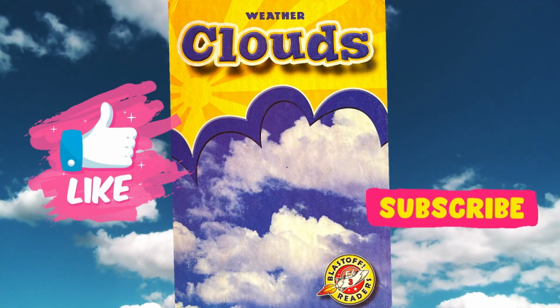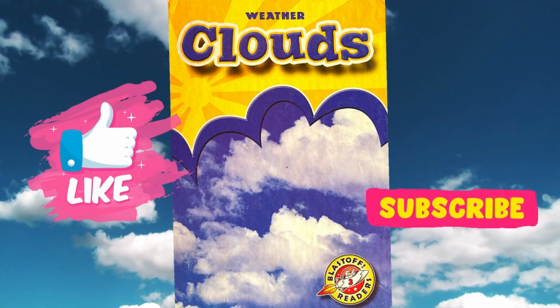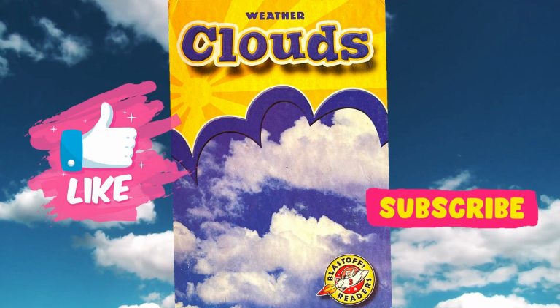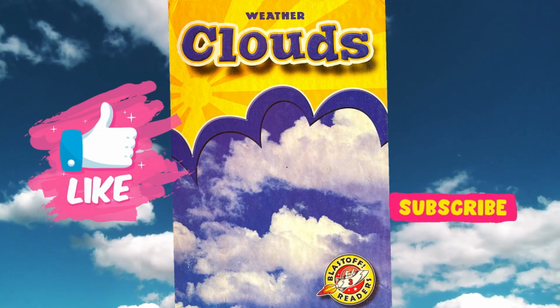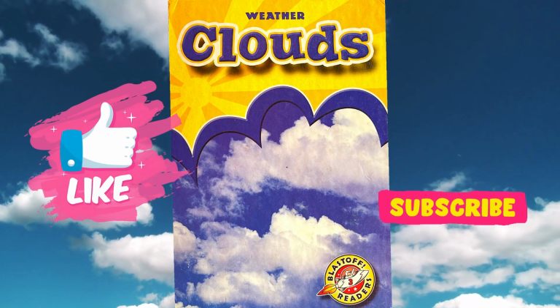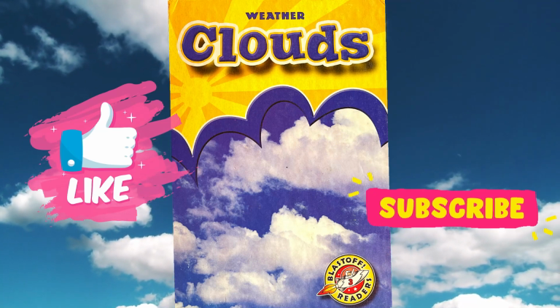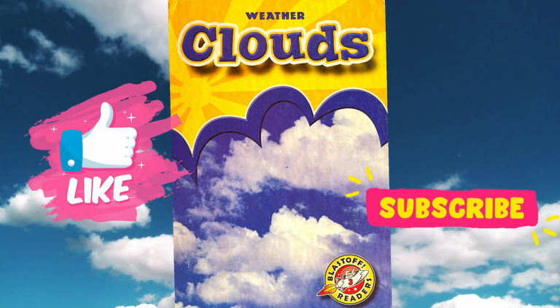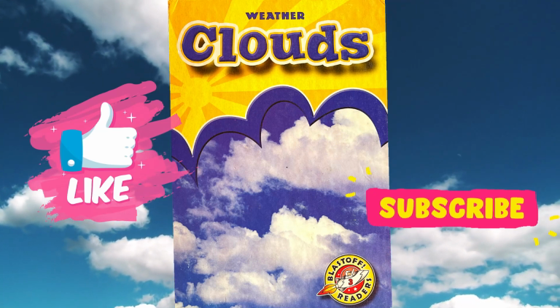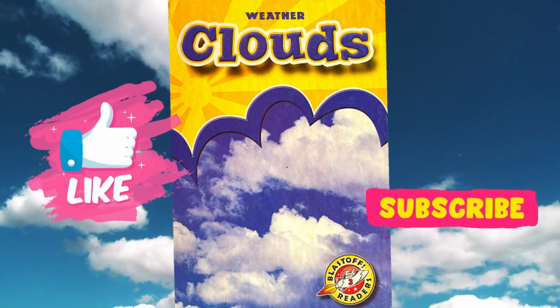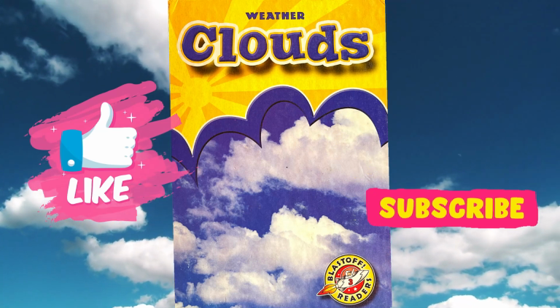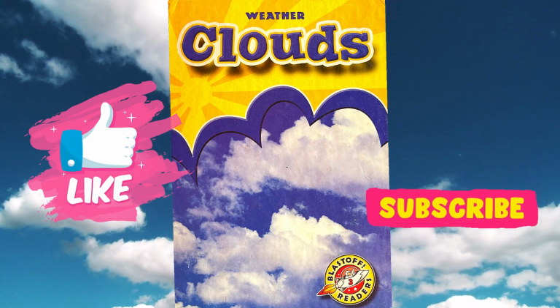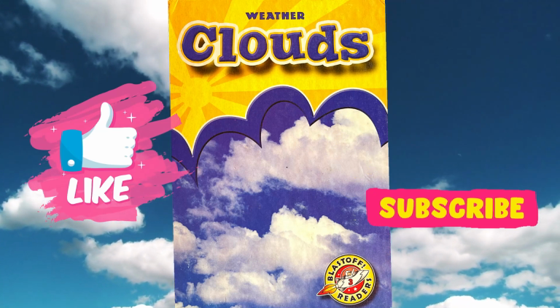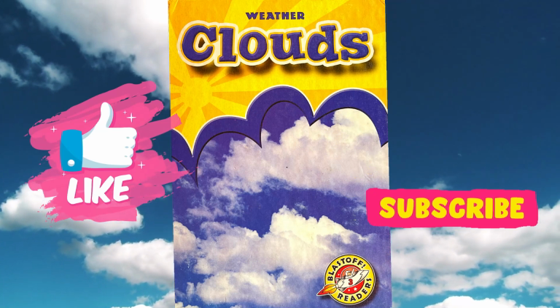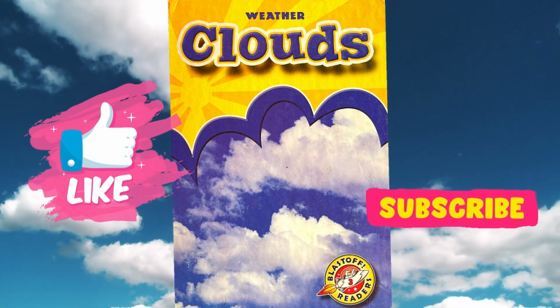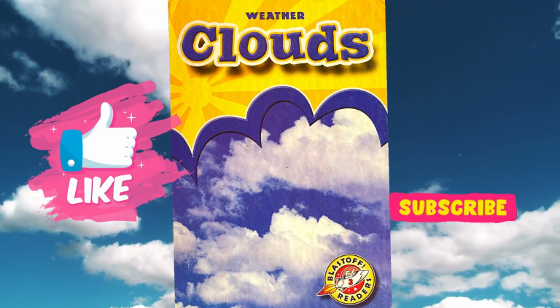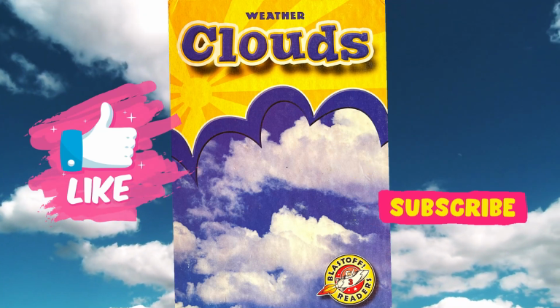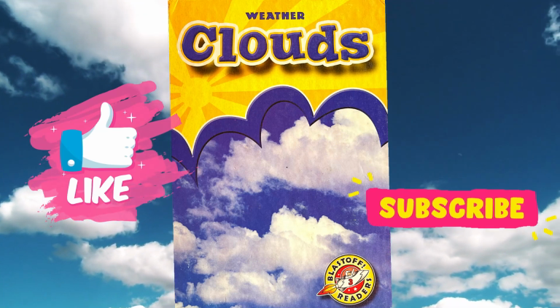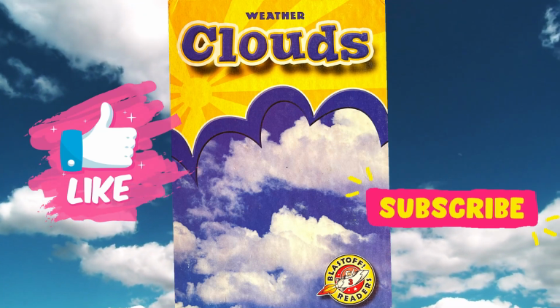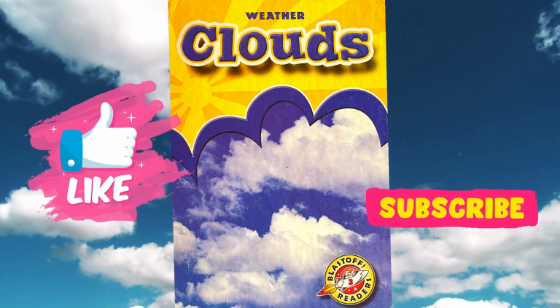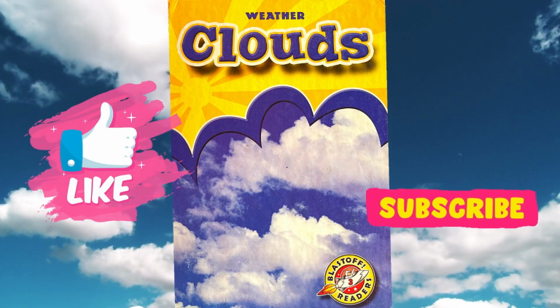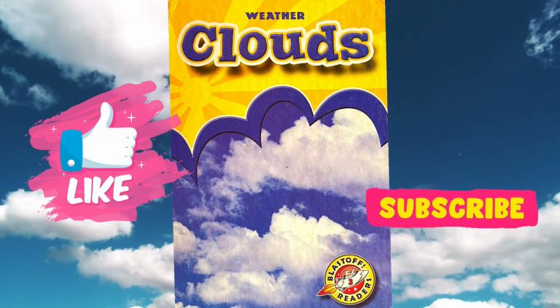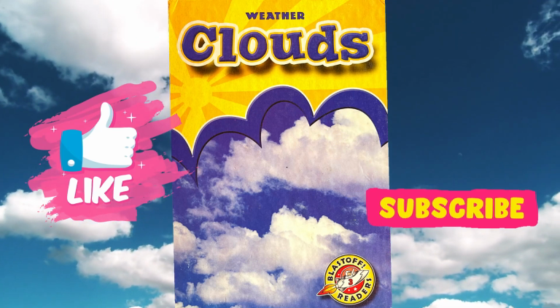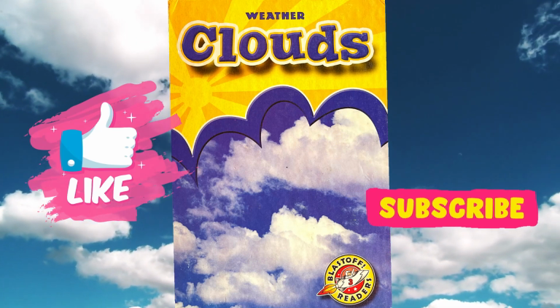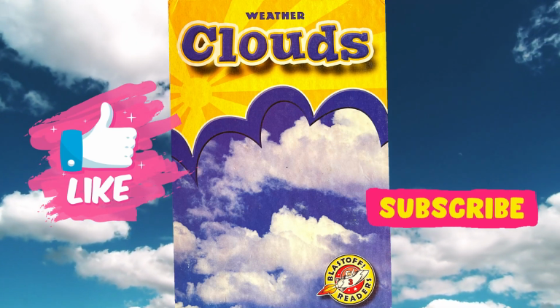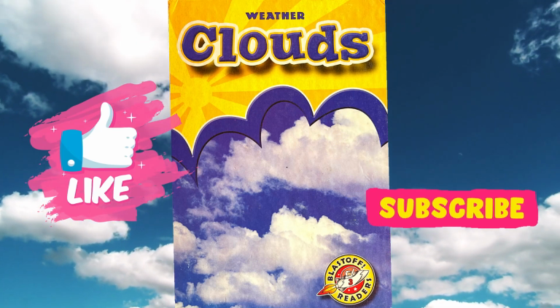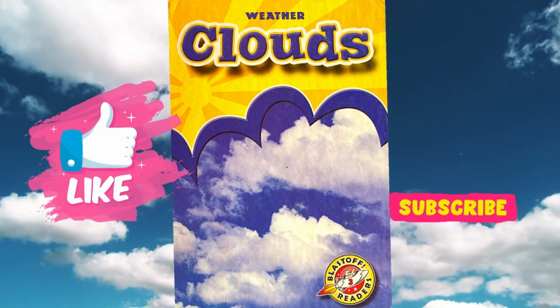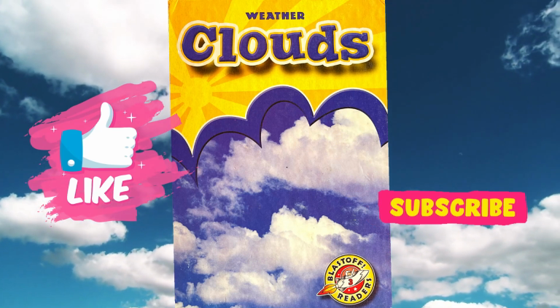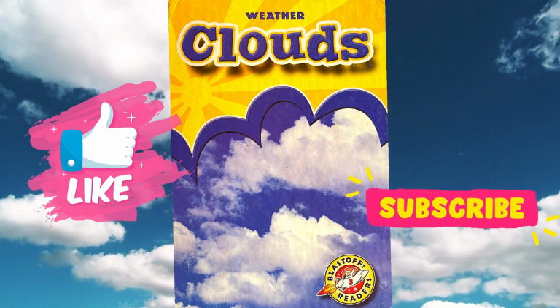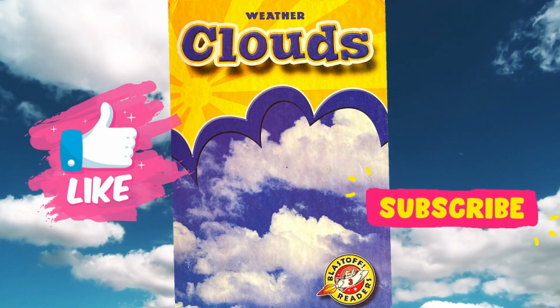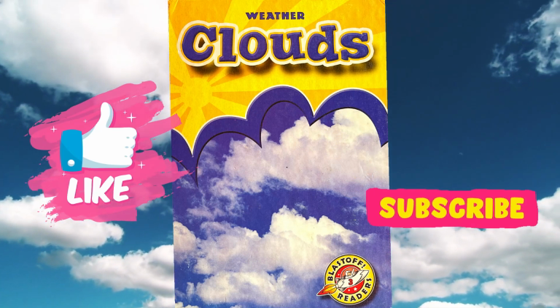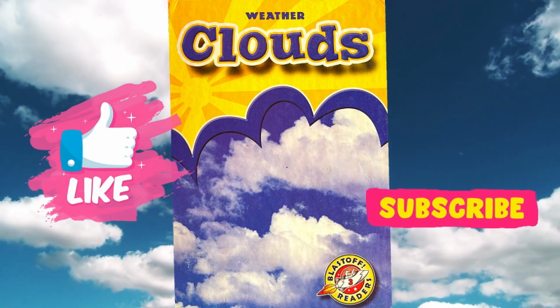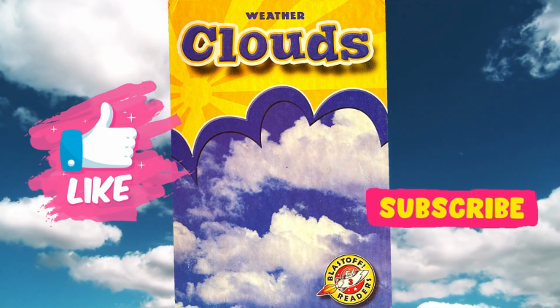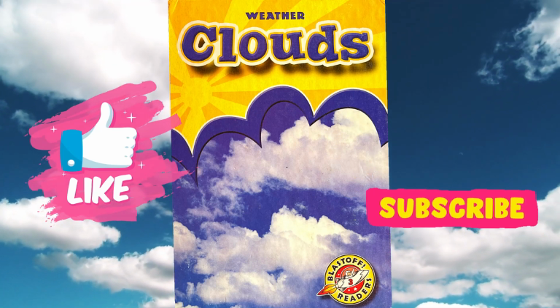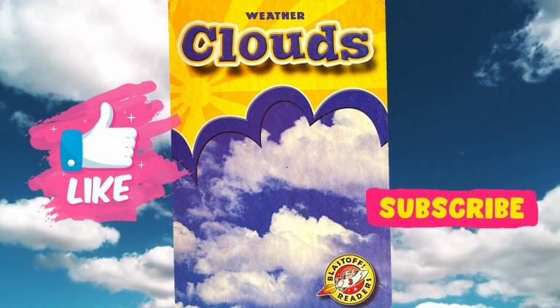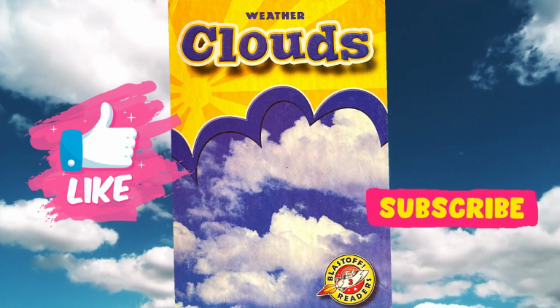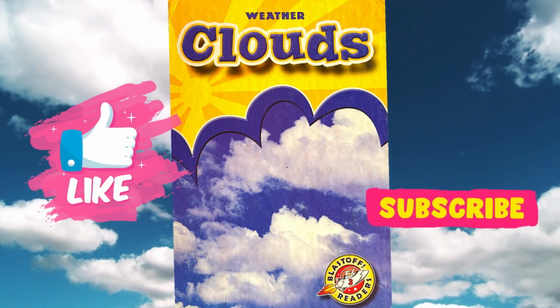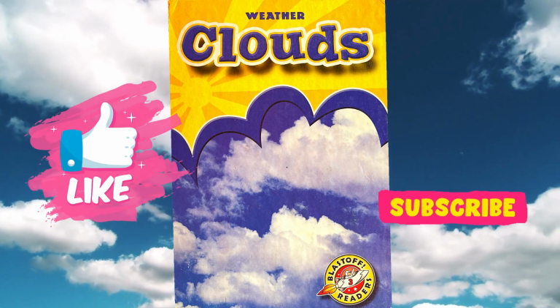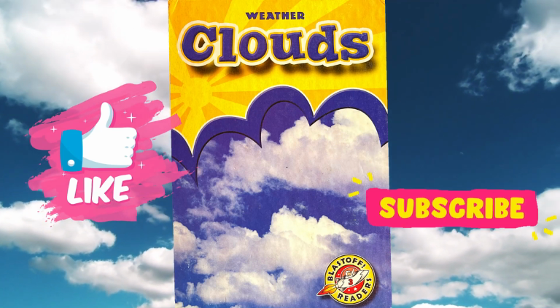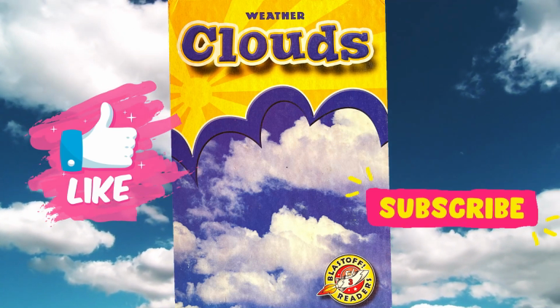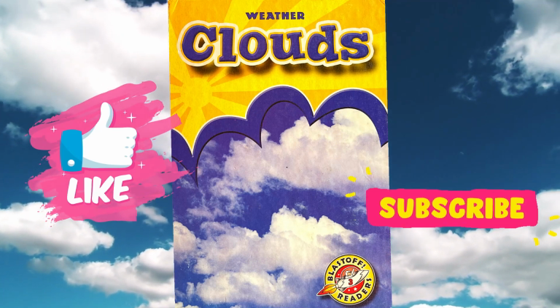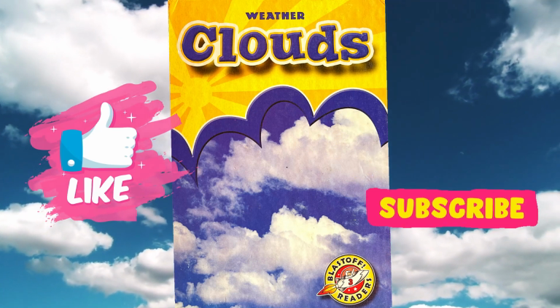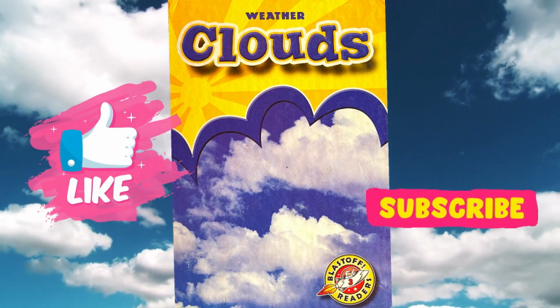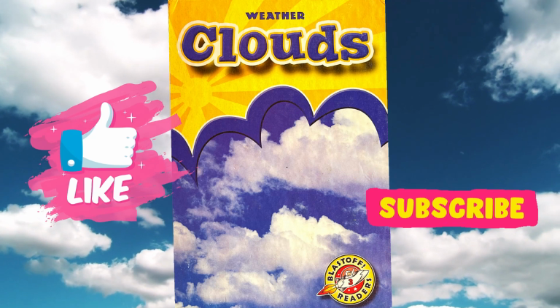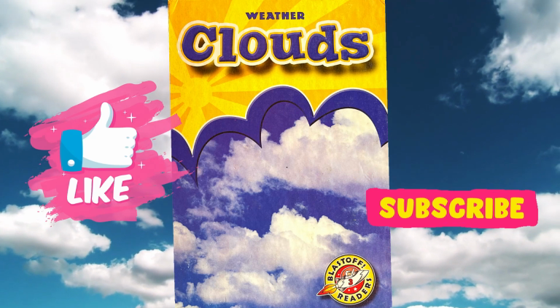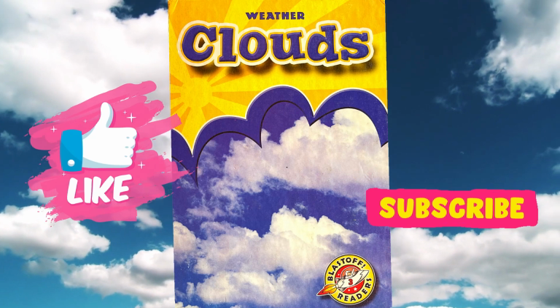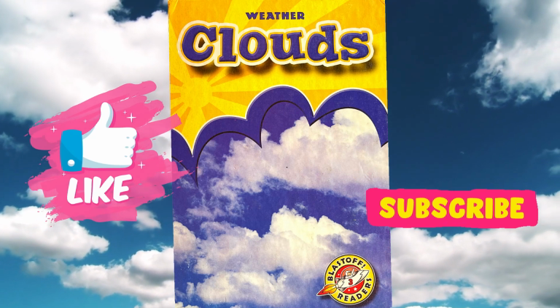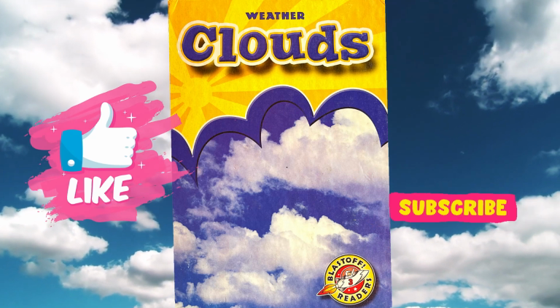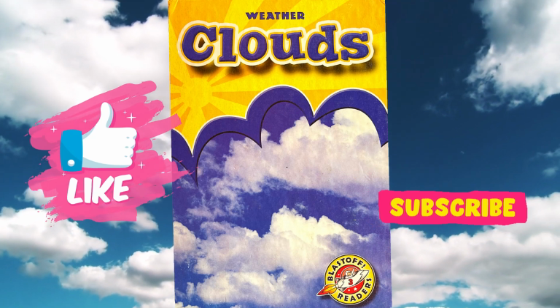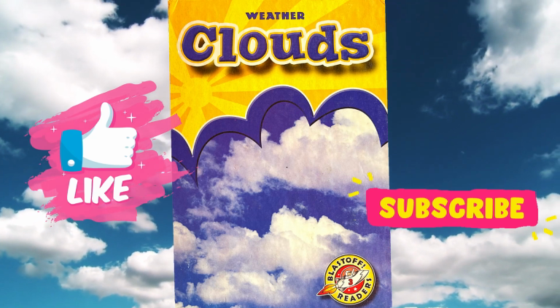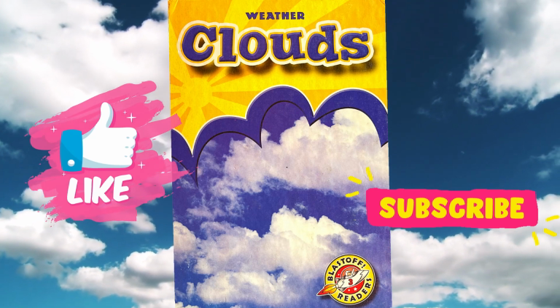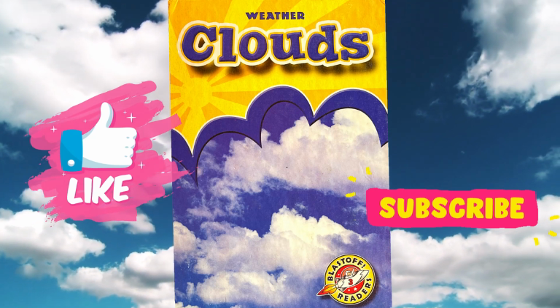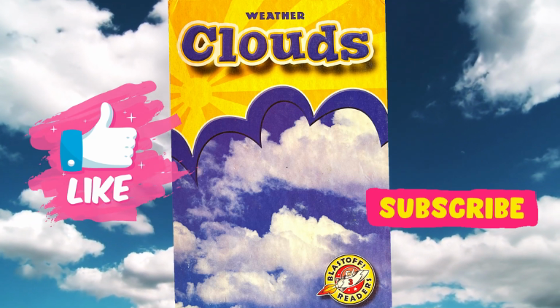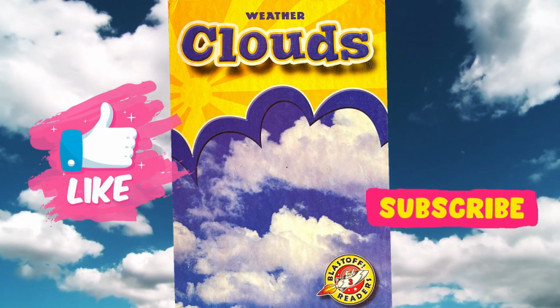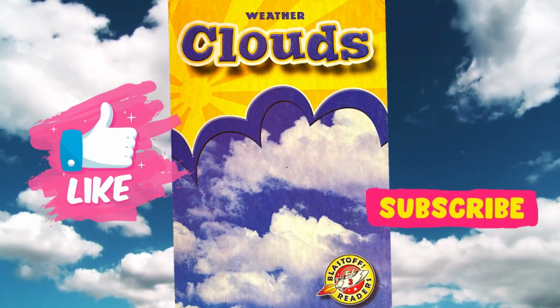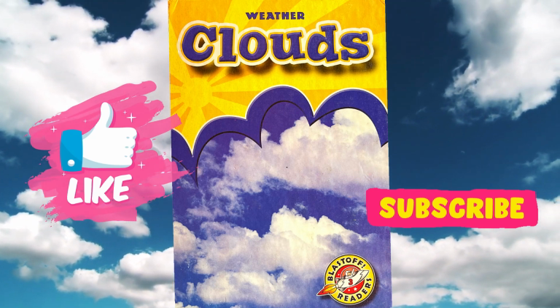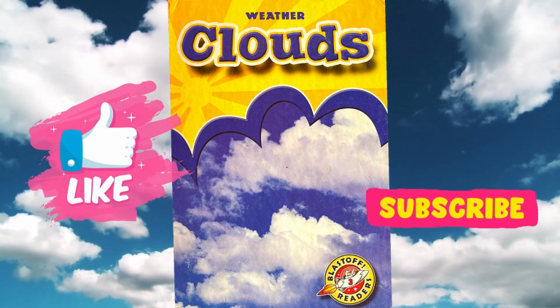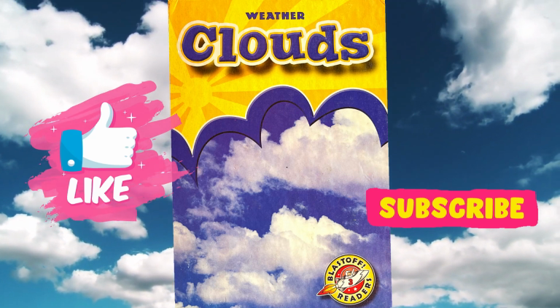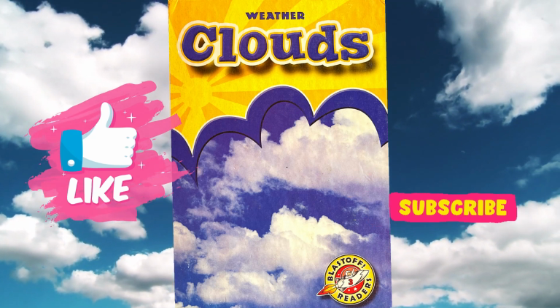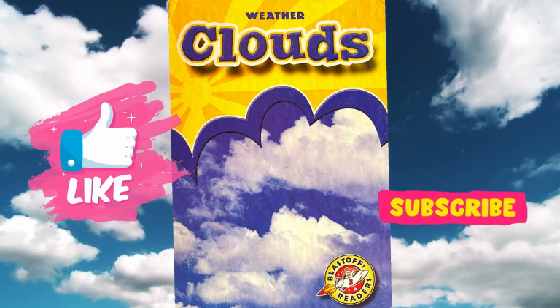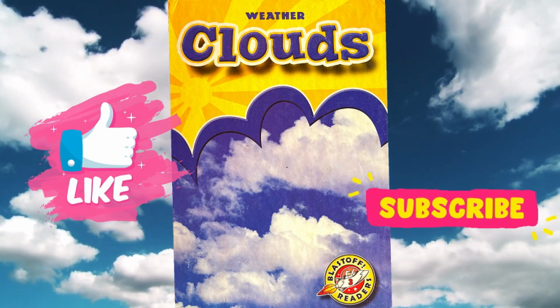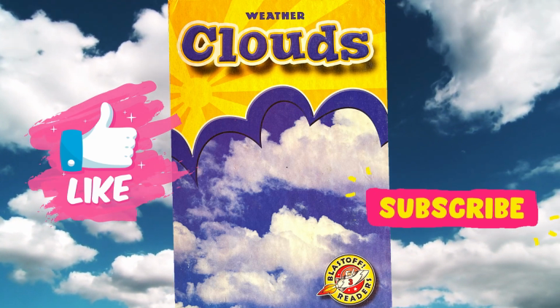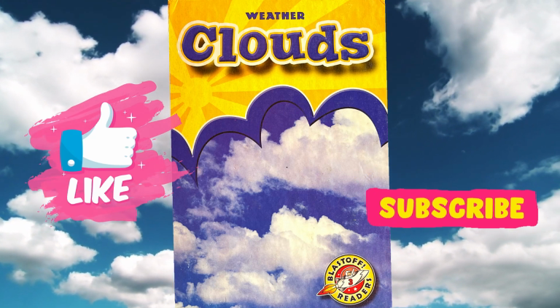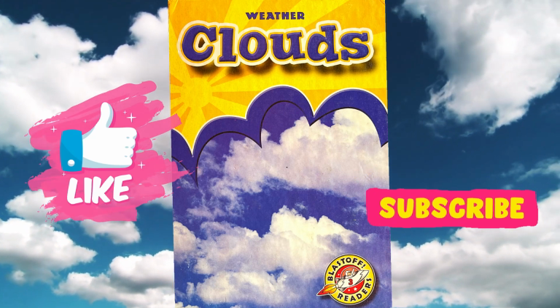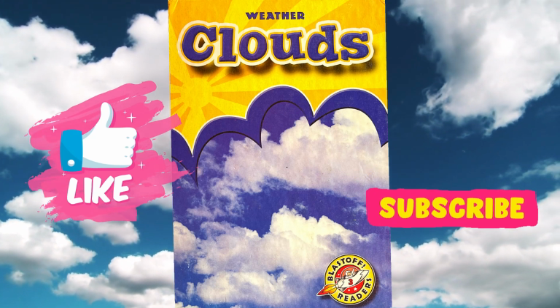We hope that you enjoyed this reading of Weather Clouds. Please give us a thumbs up and don't forget to subscribe. Thank you.